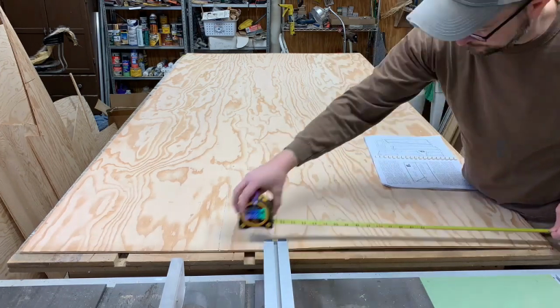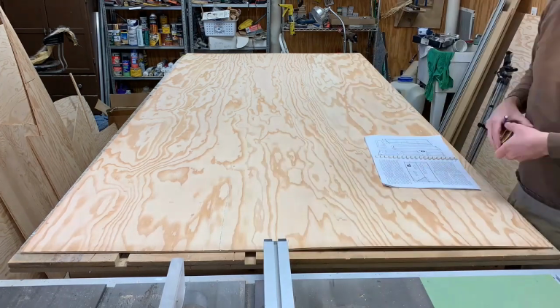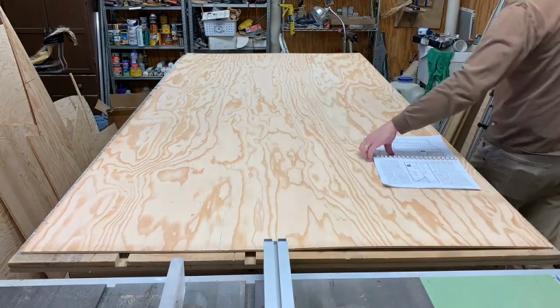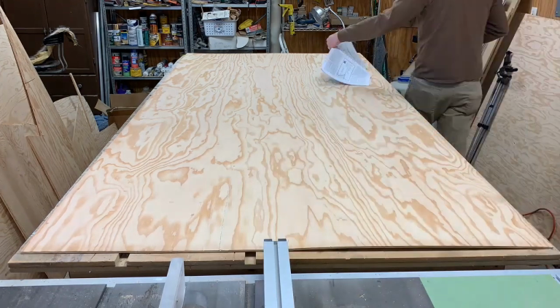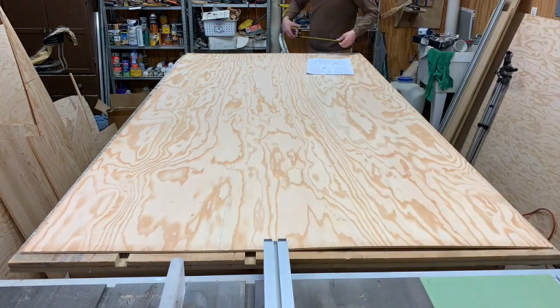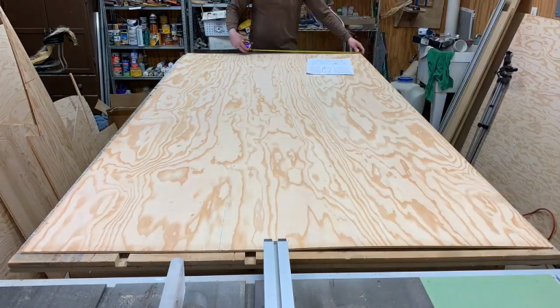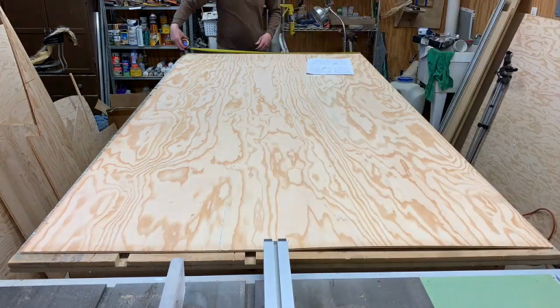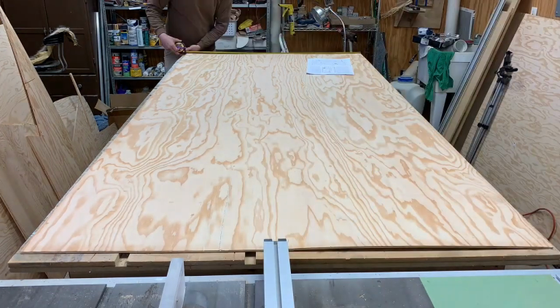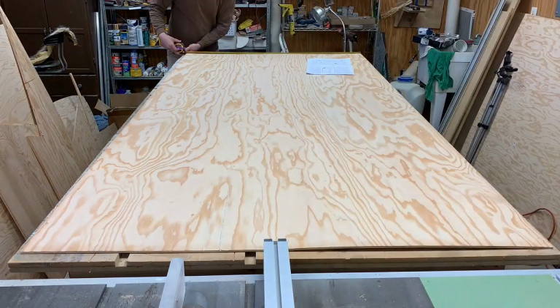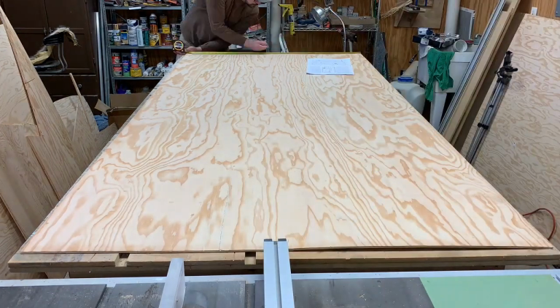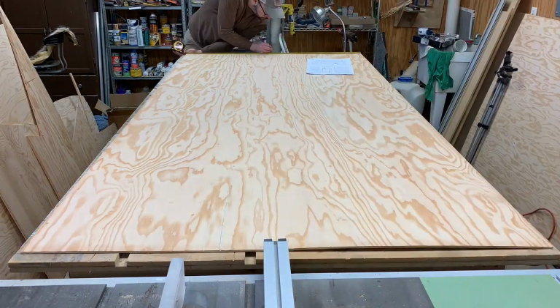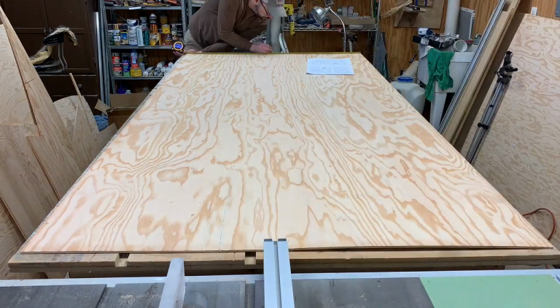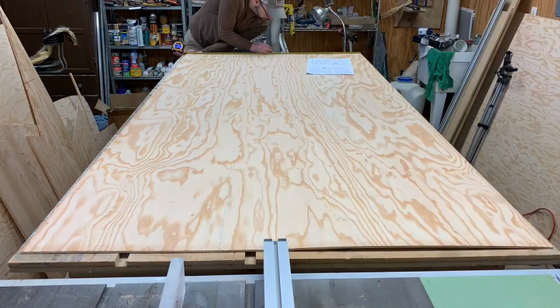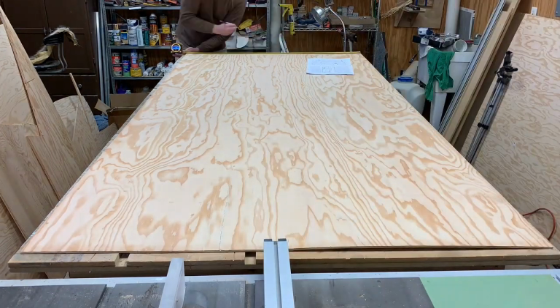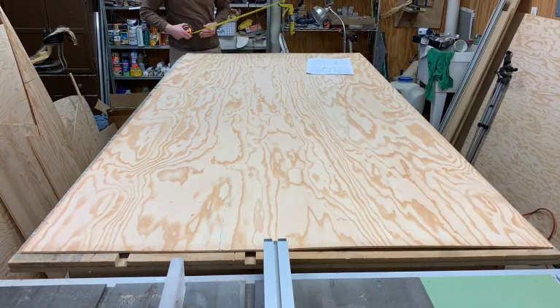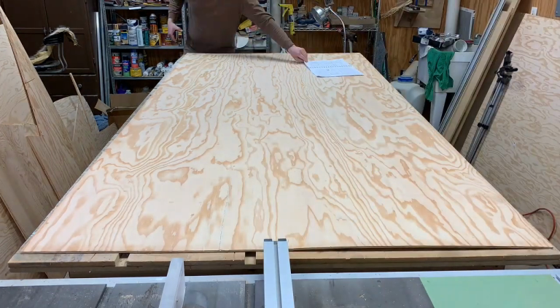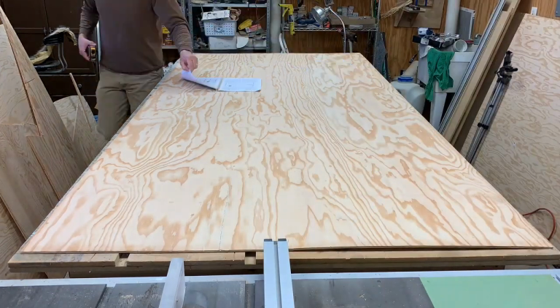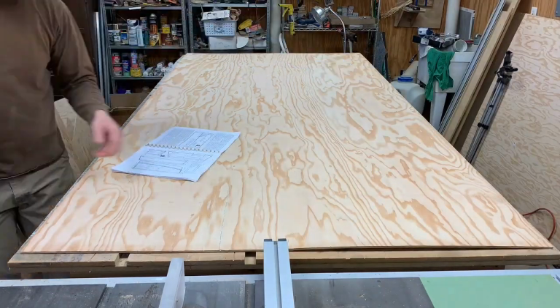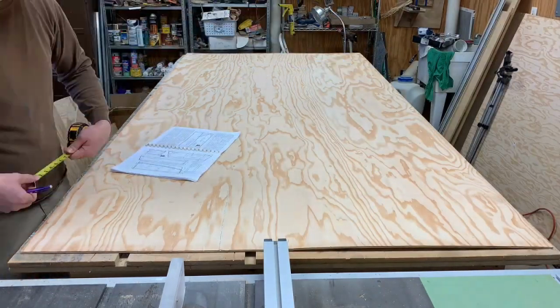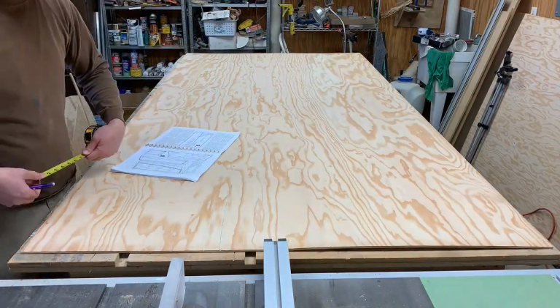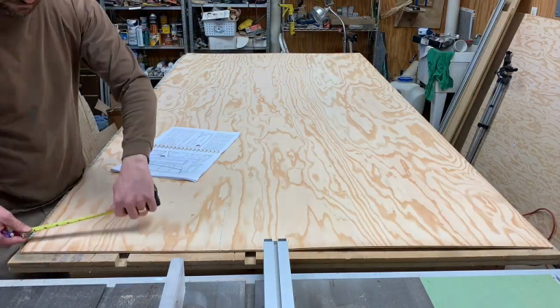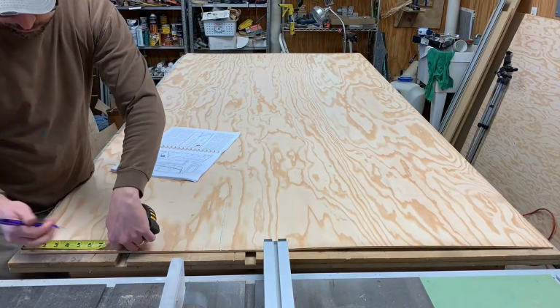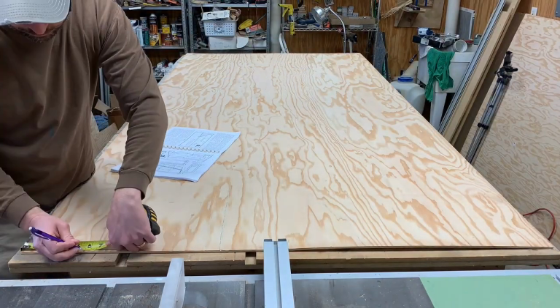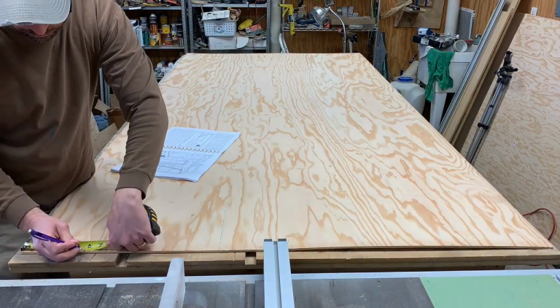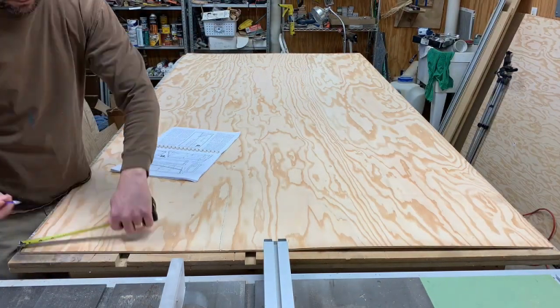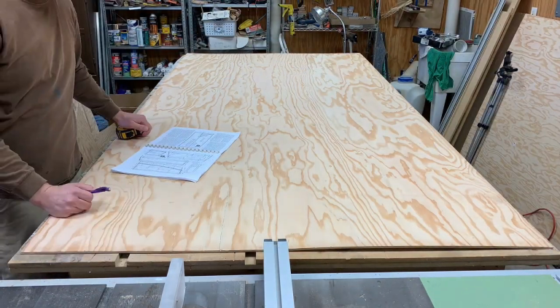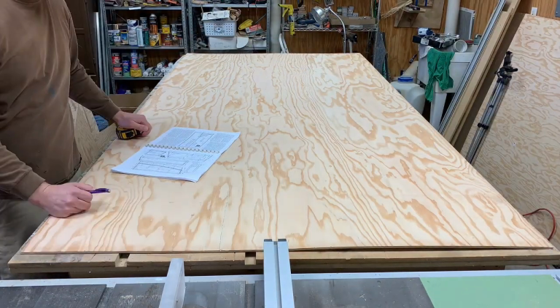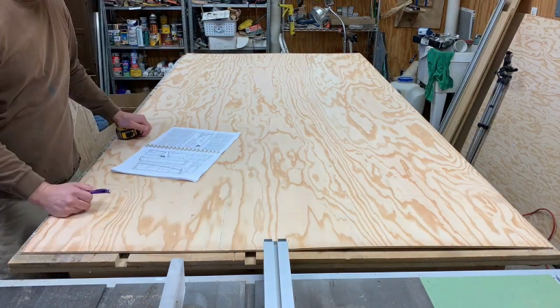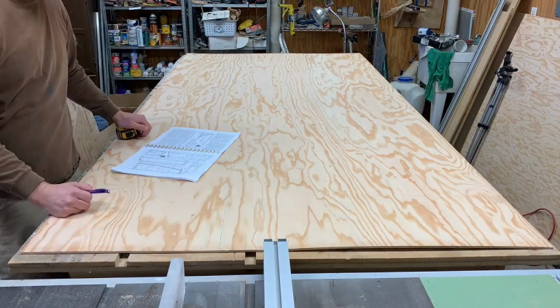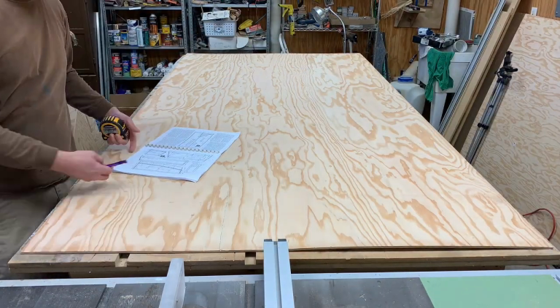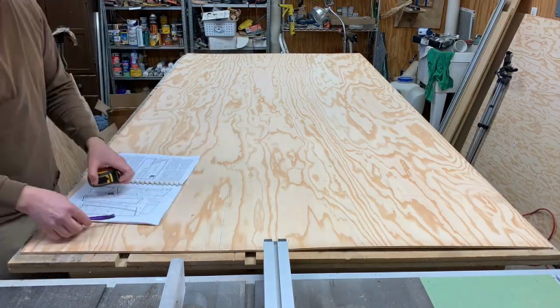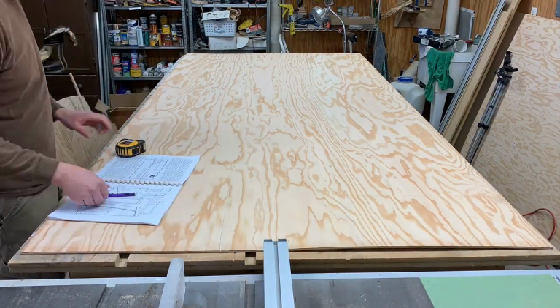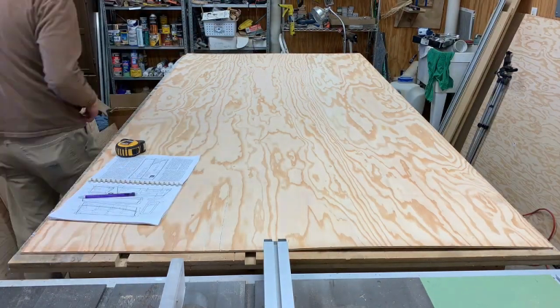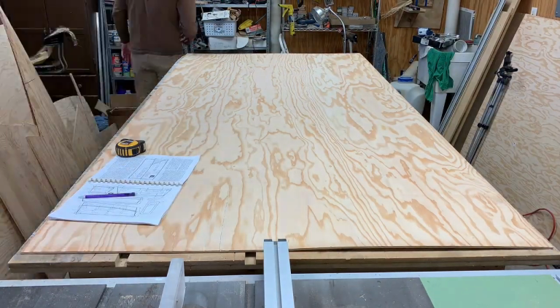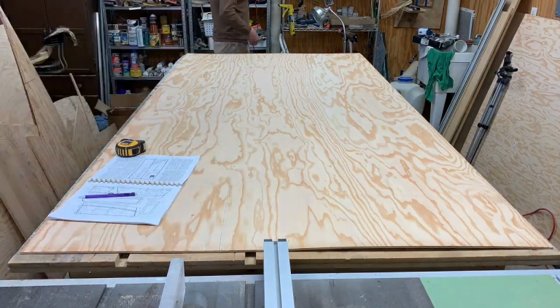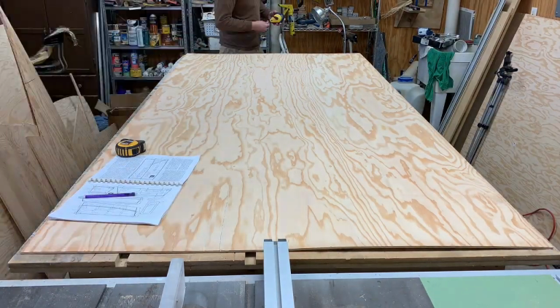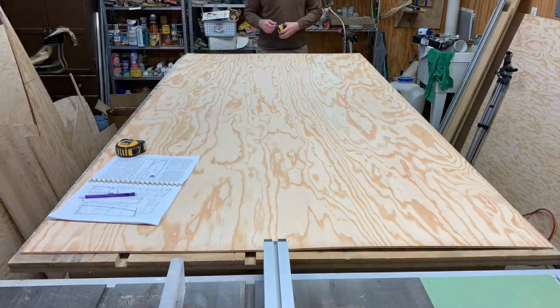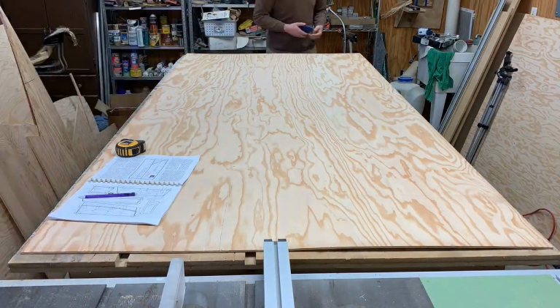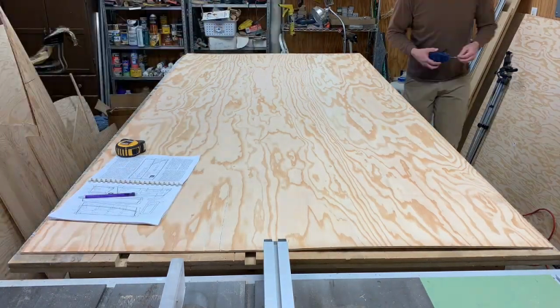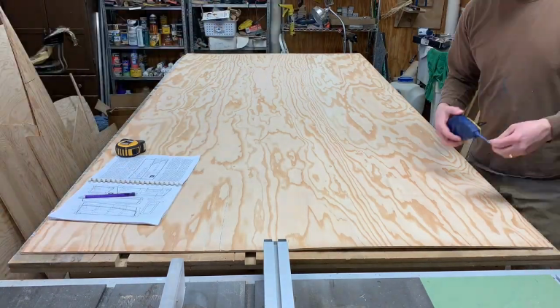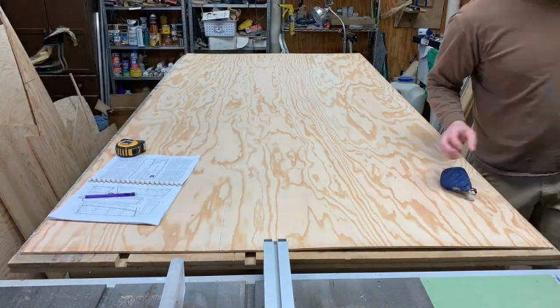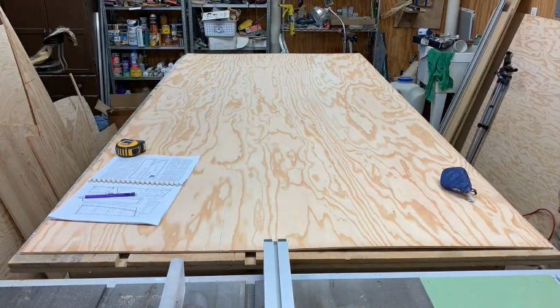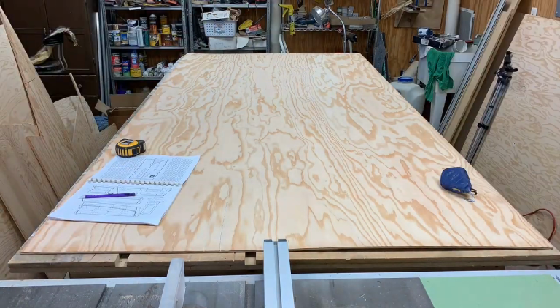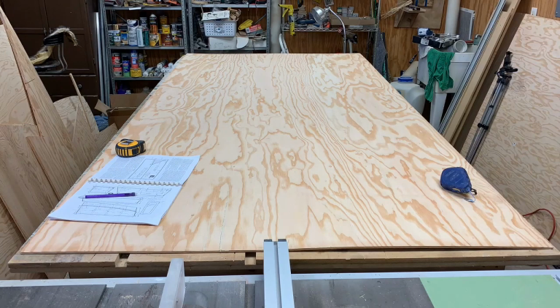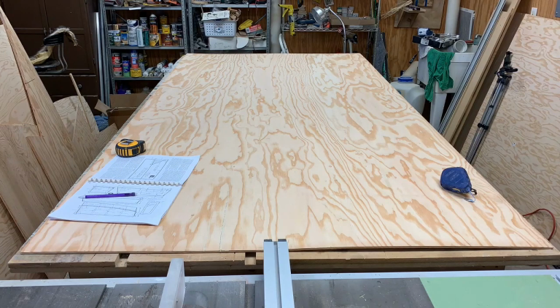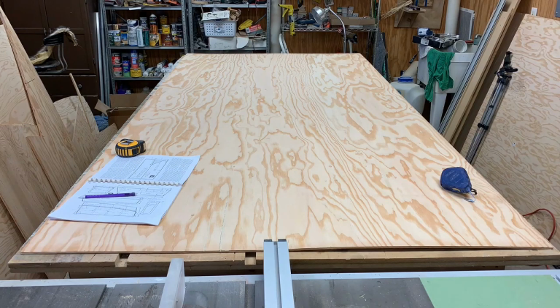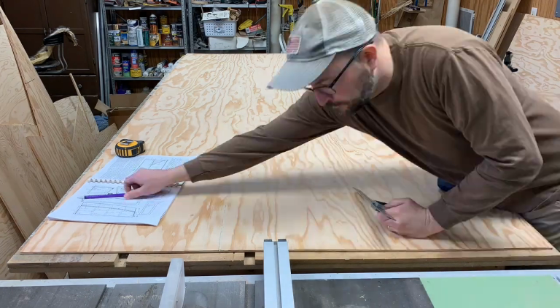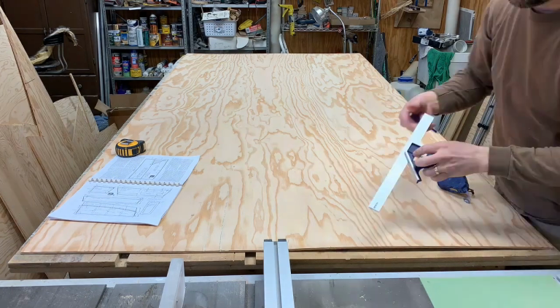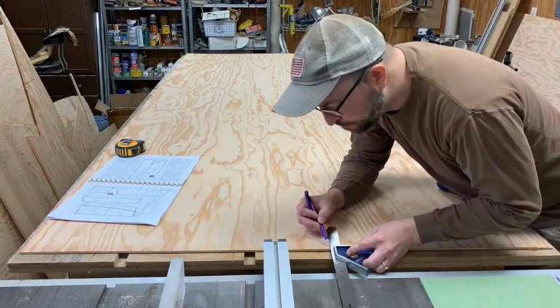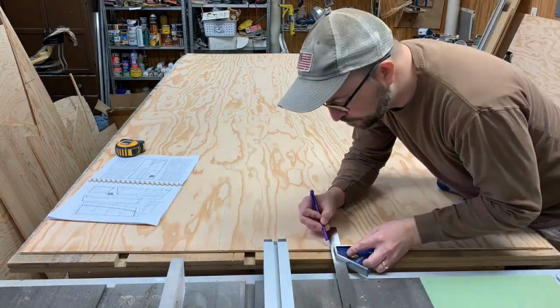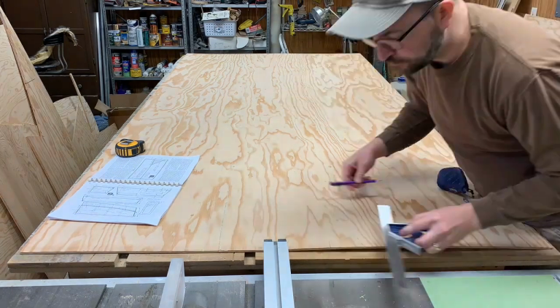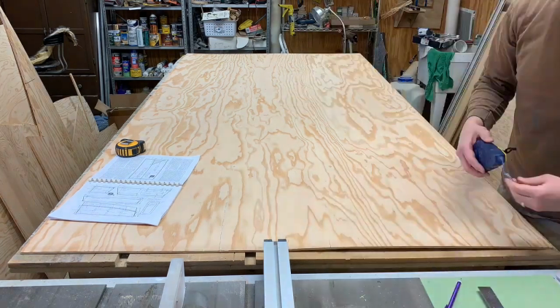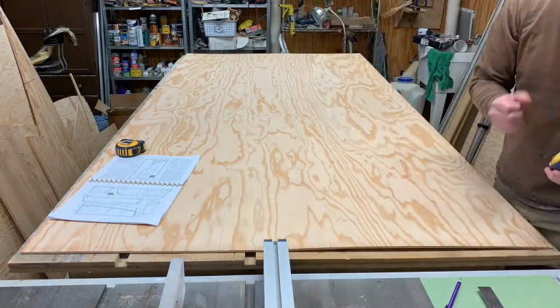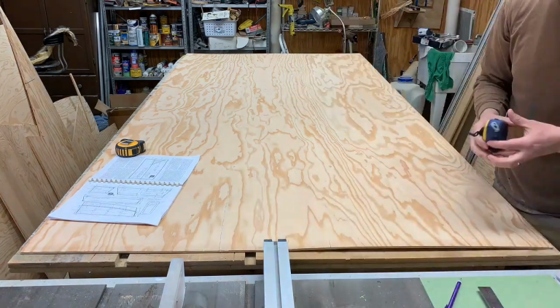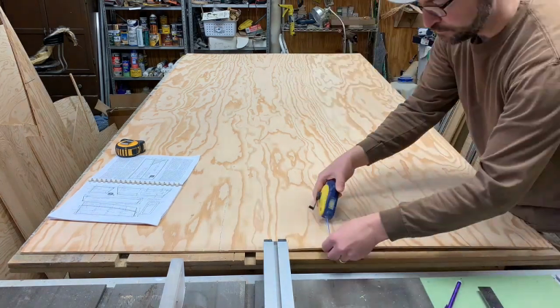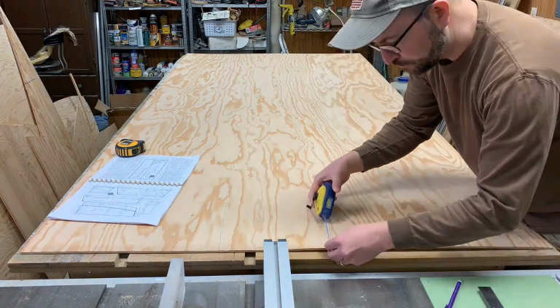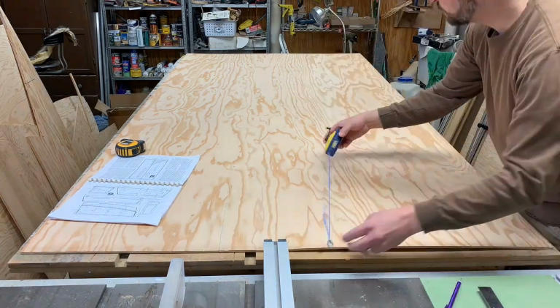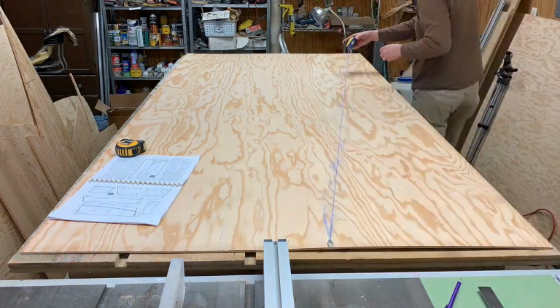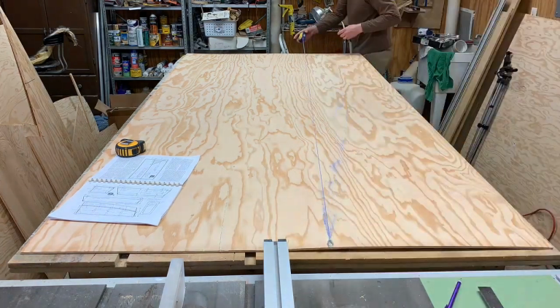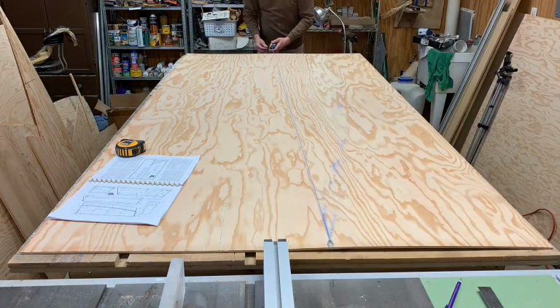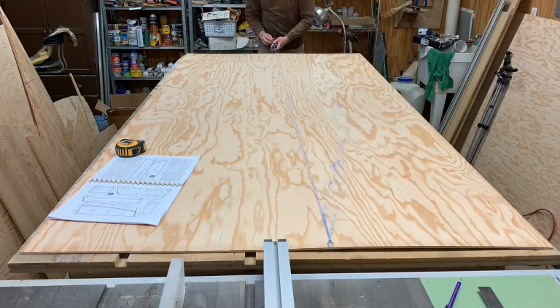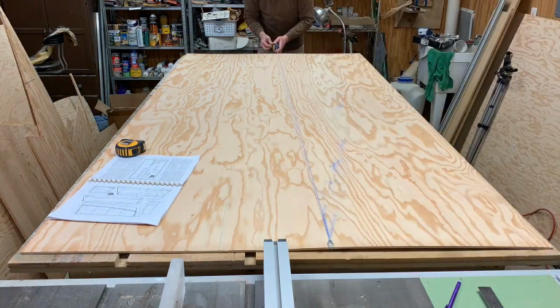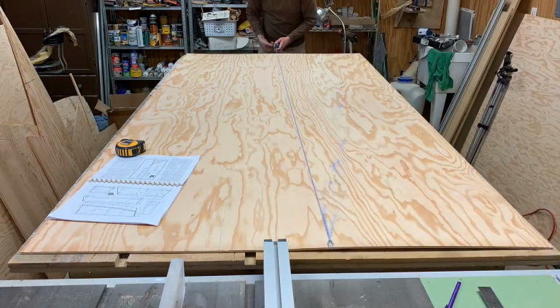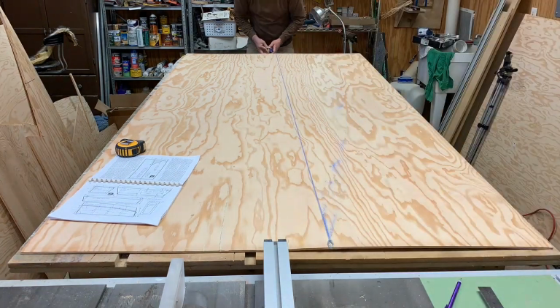Now I'm going to cut out the pieces for the sides themselves. Each side is cut out of a single piece of 1¼ inch plywood.